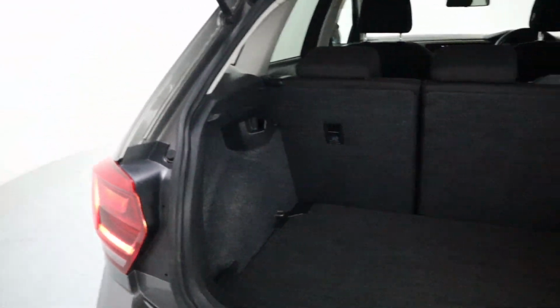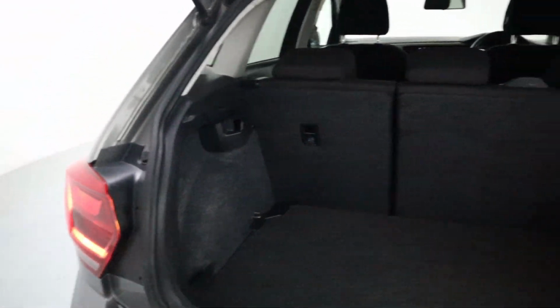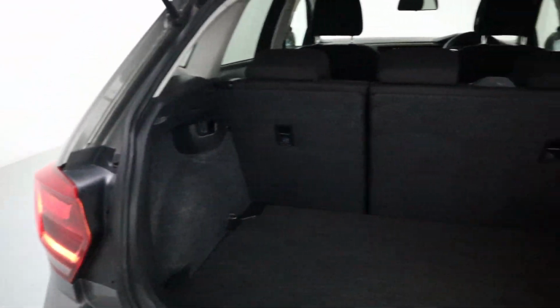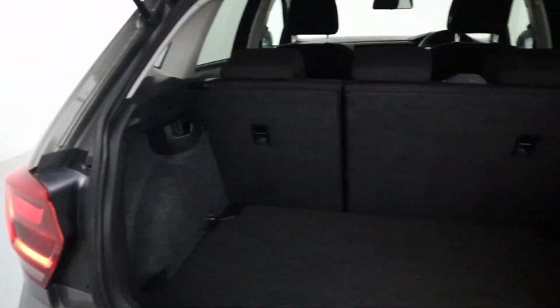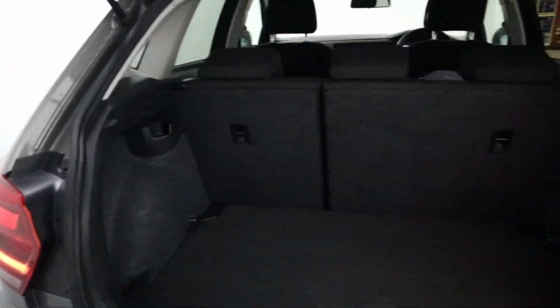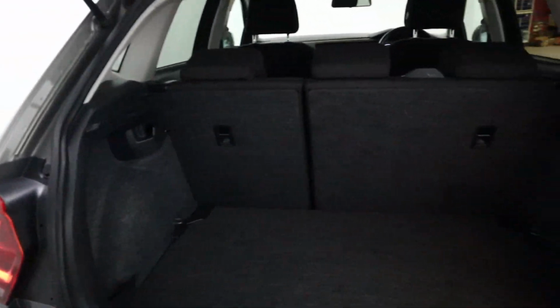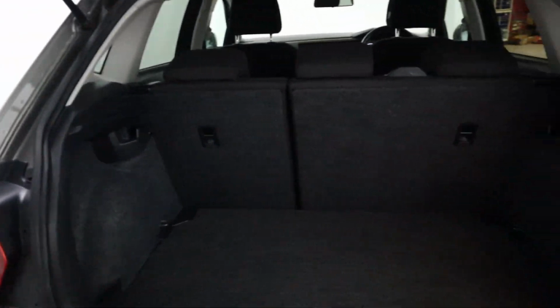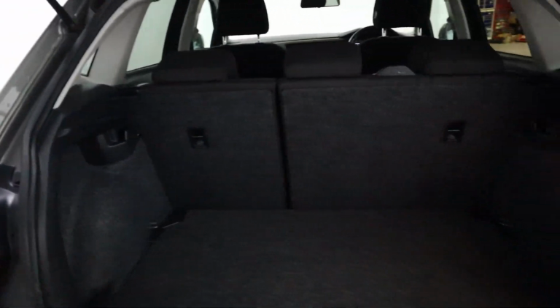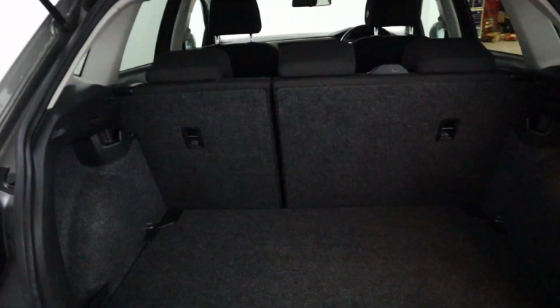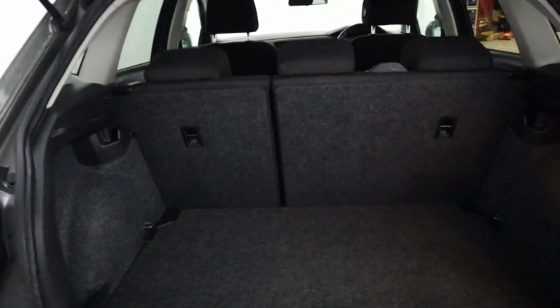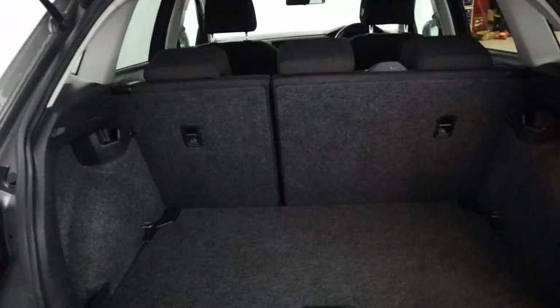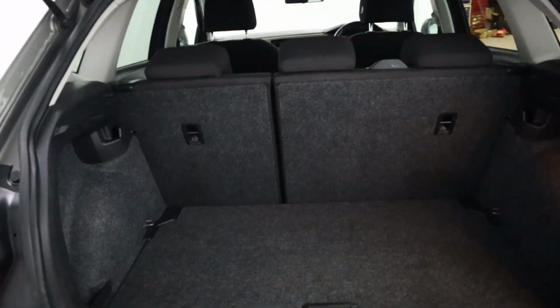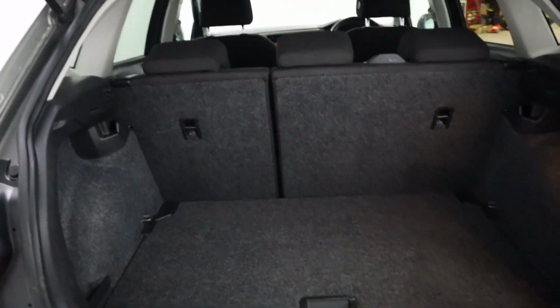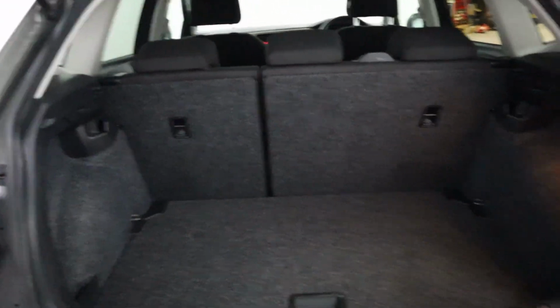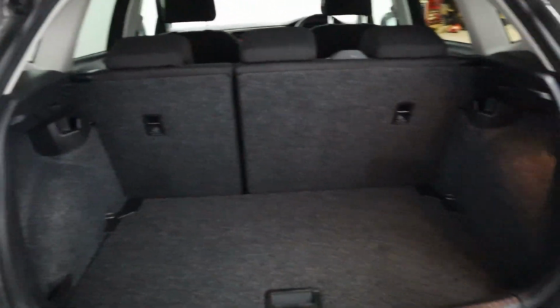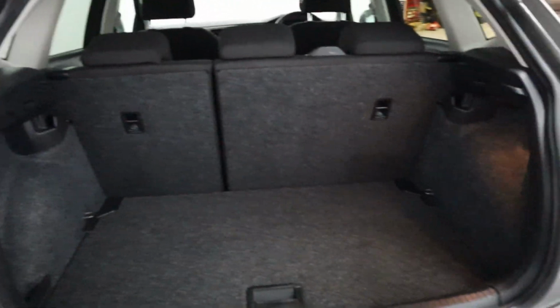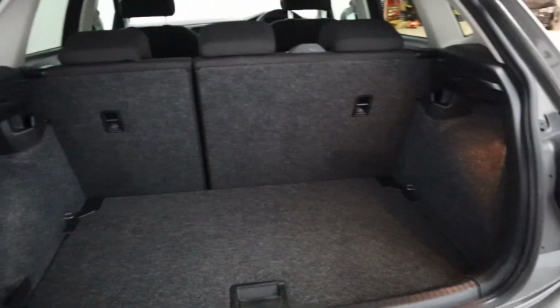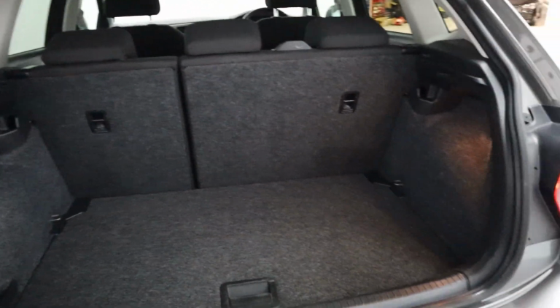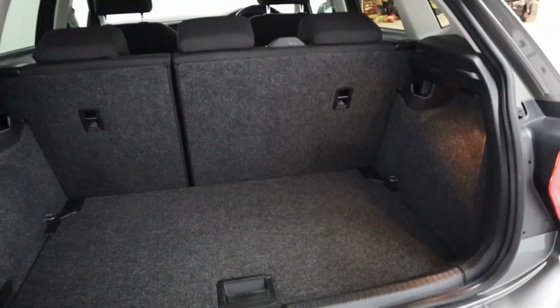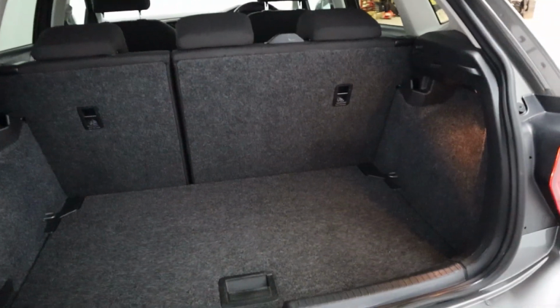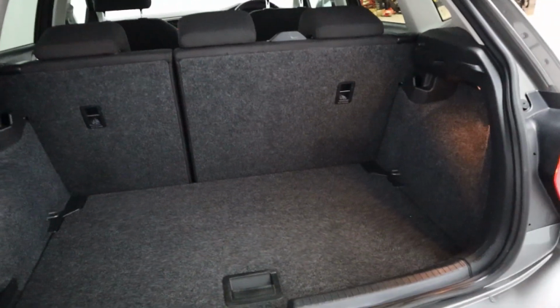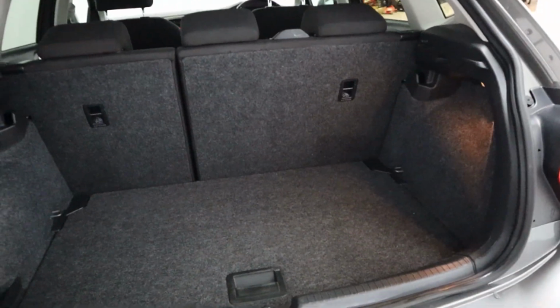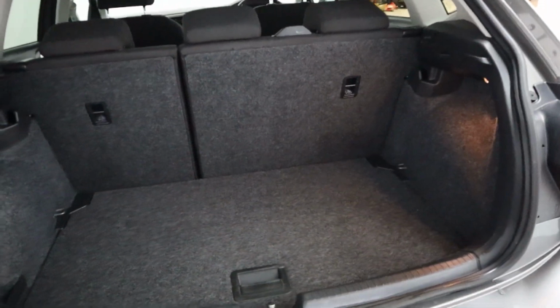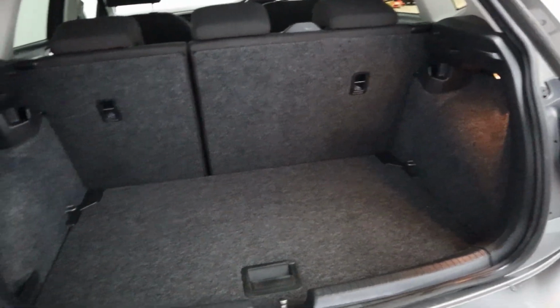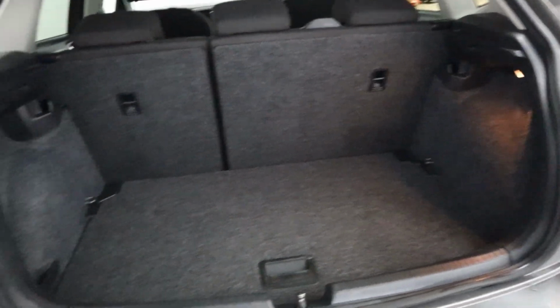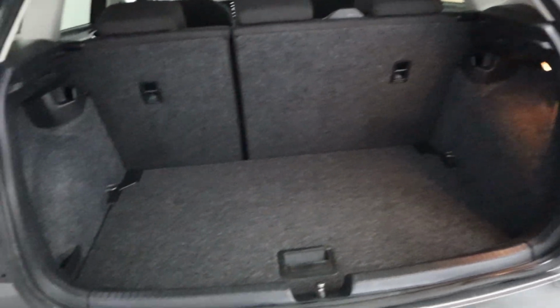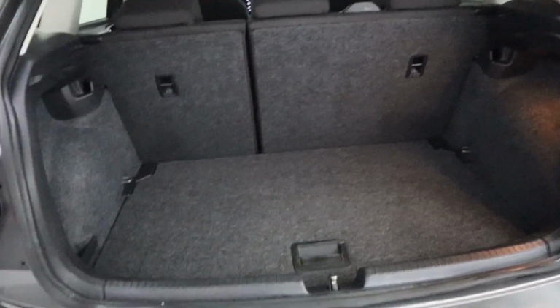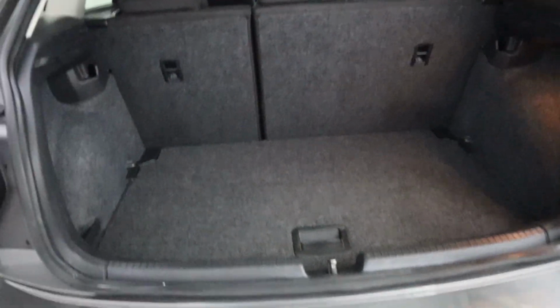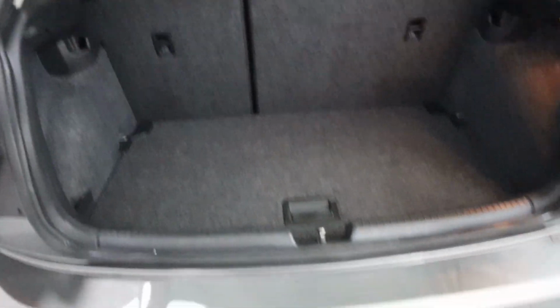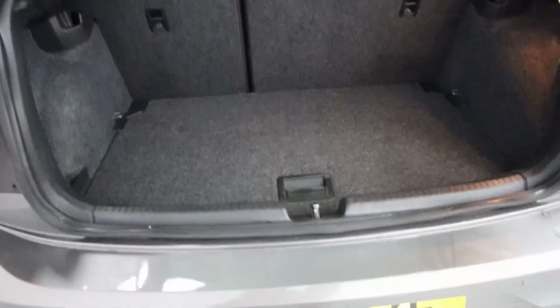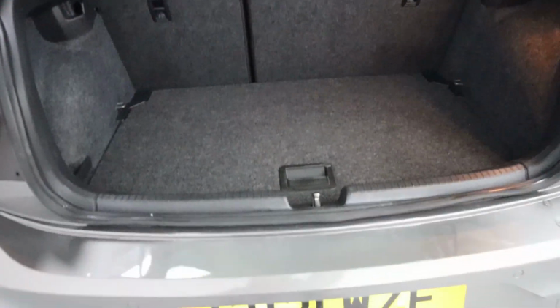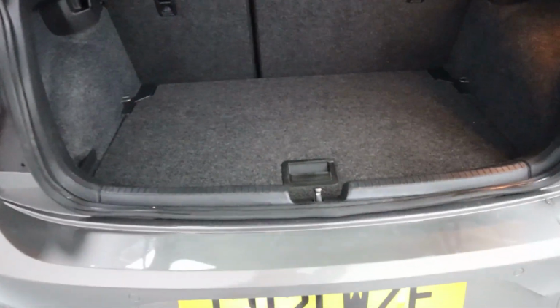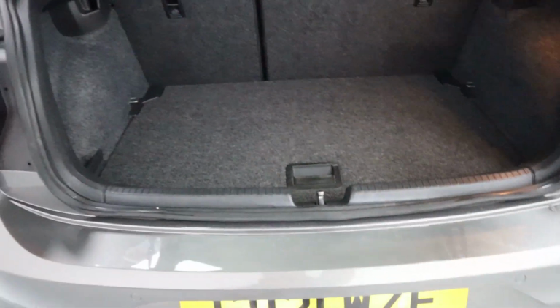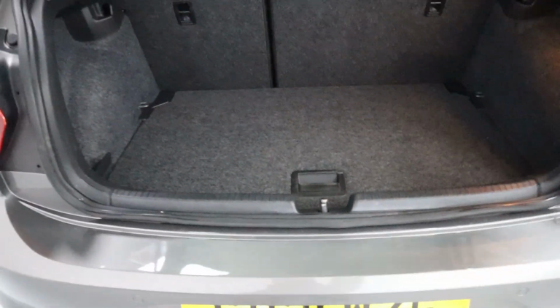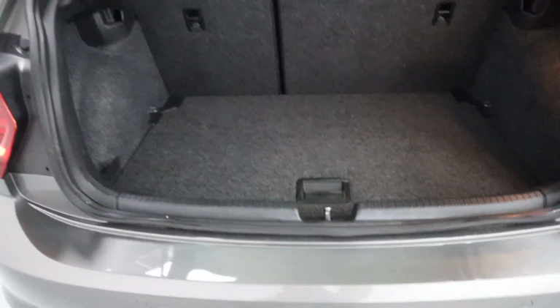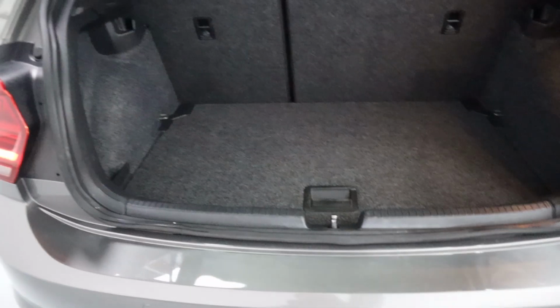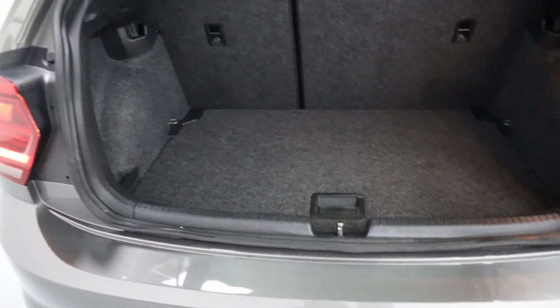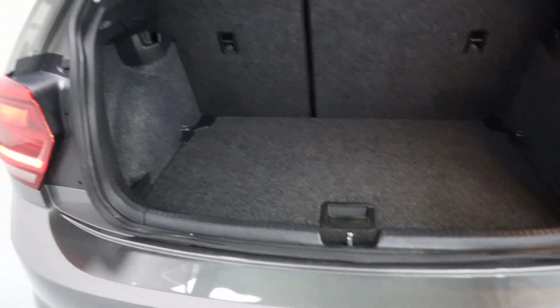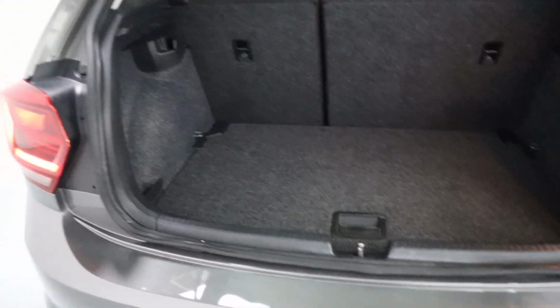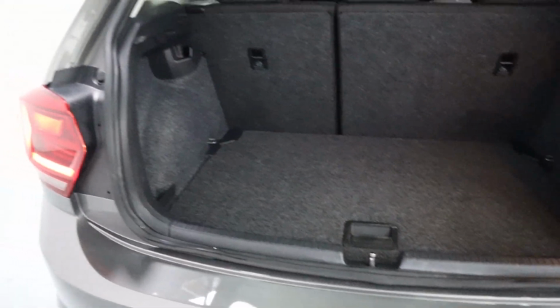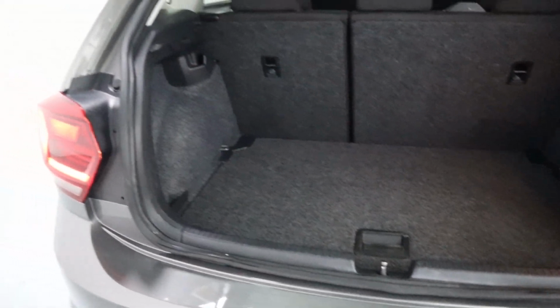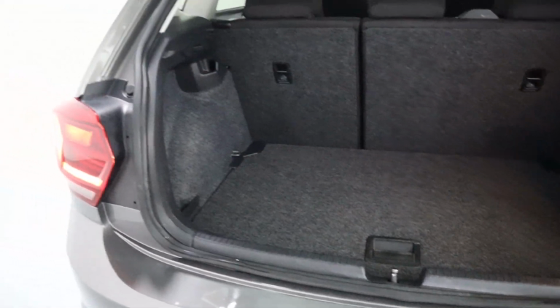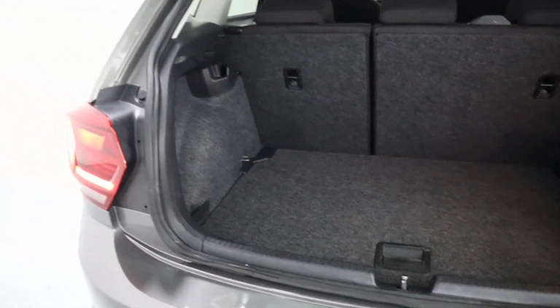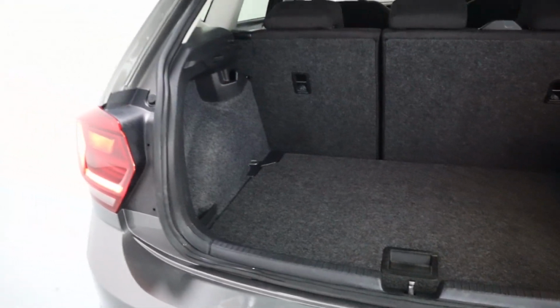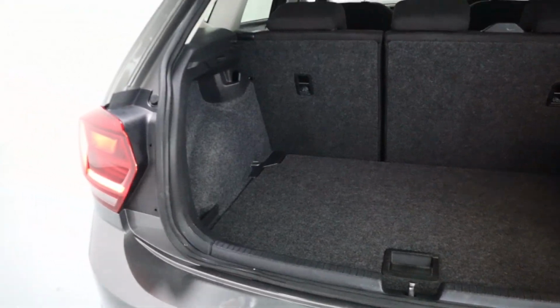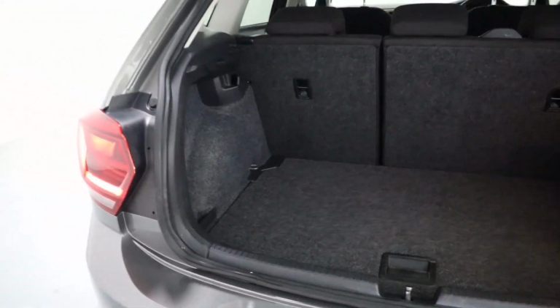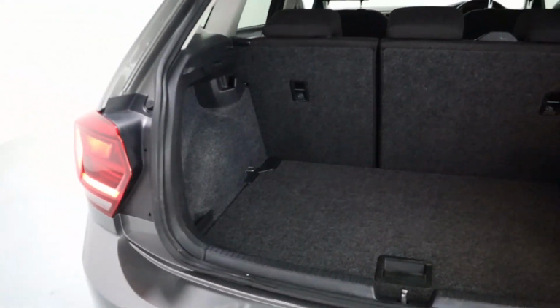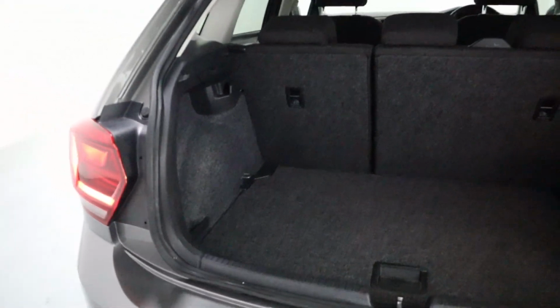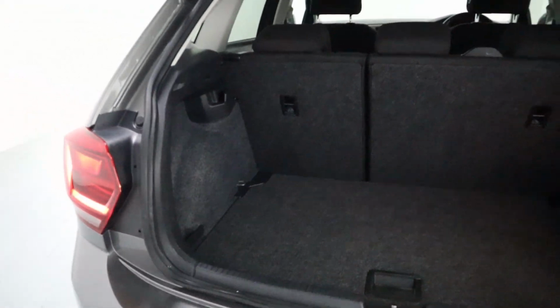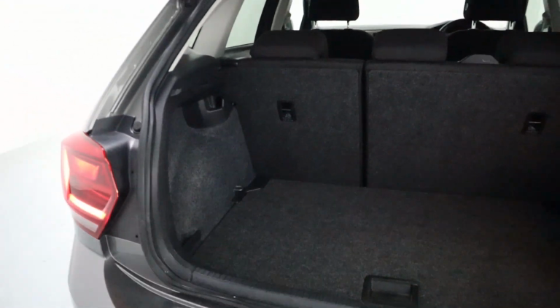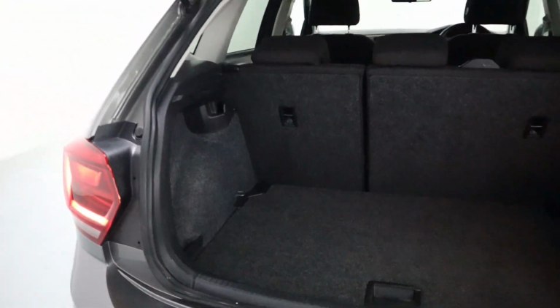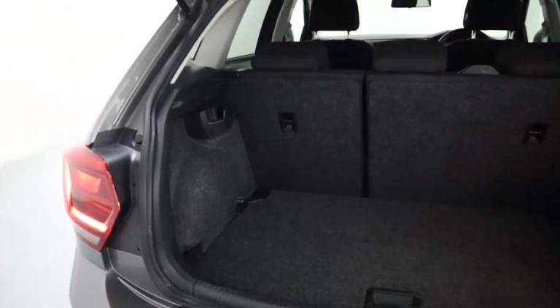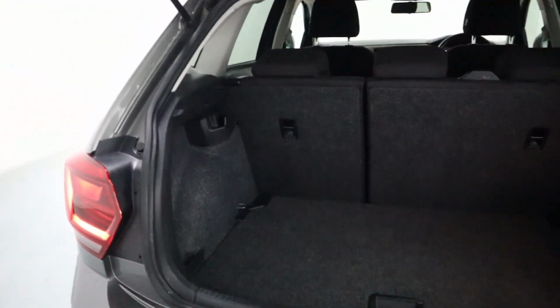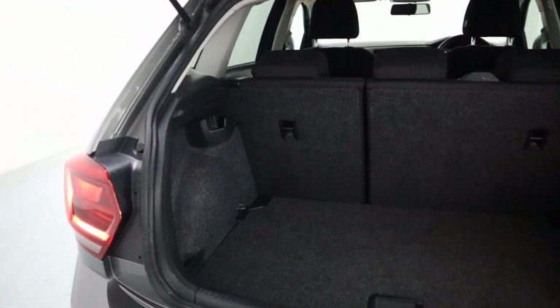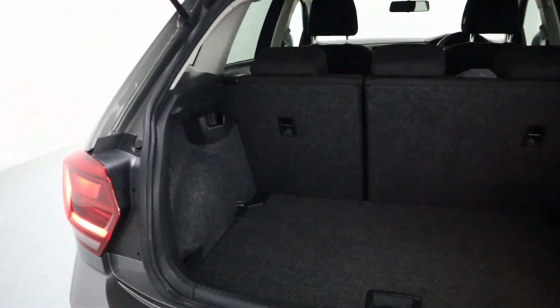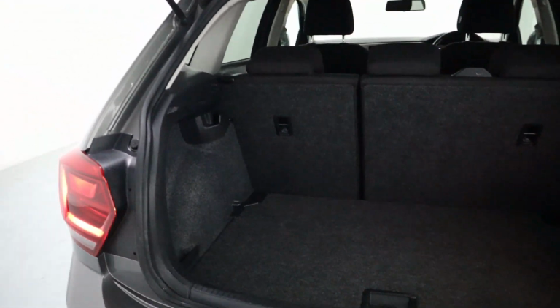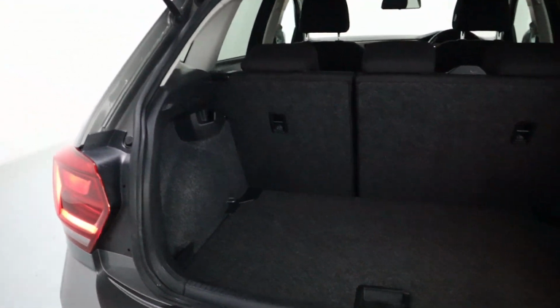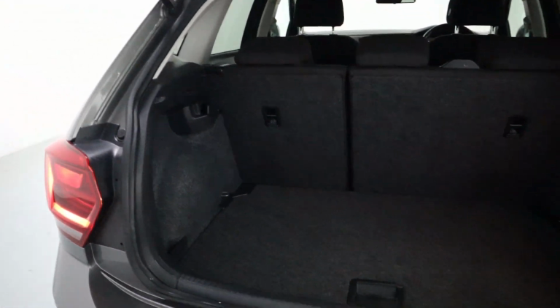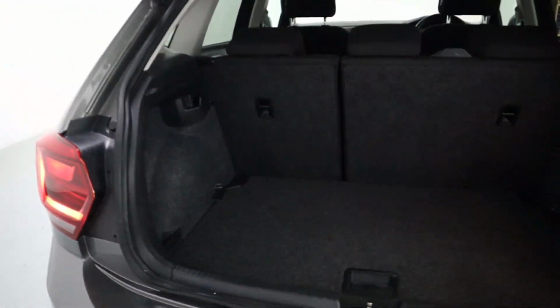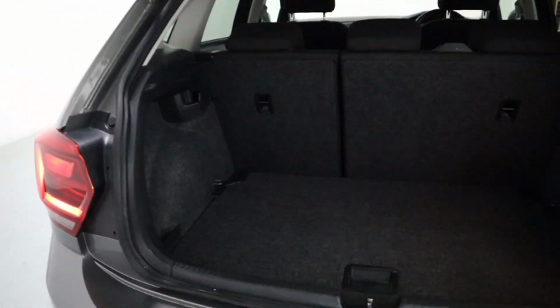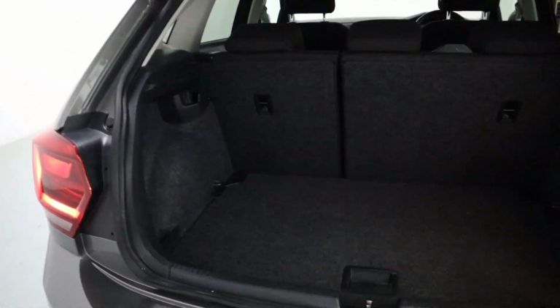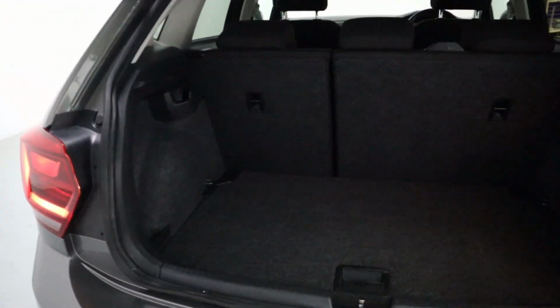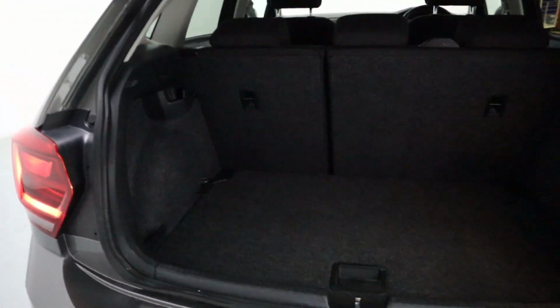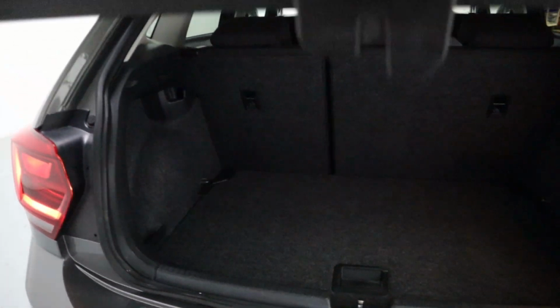Plenty of boot space — a nice sizeable boot considering the size of the car and perfect for day-to-day use.